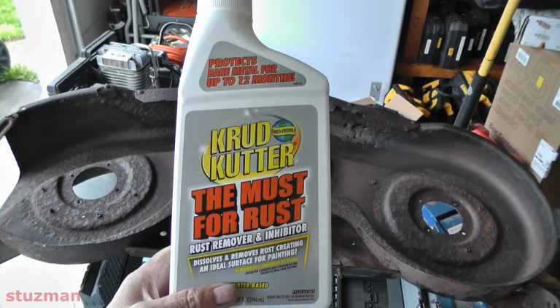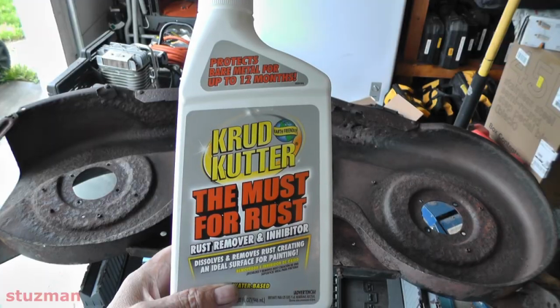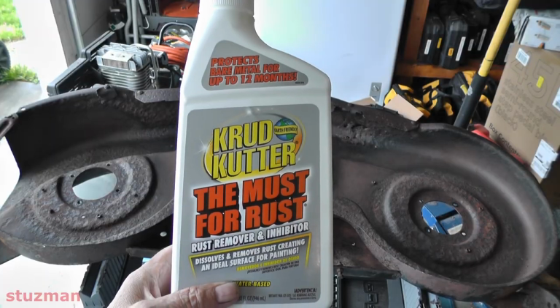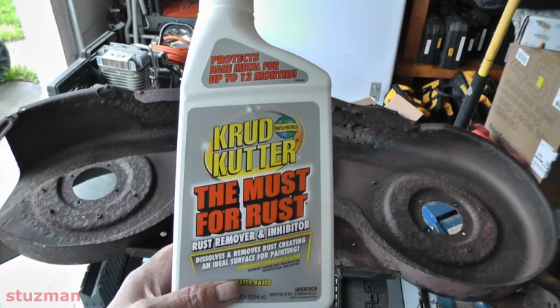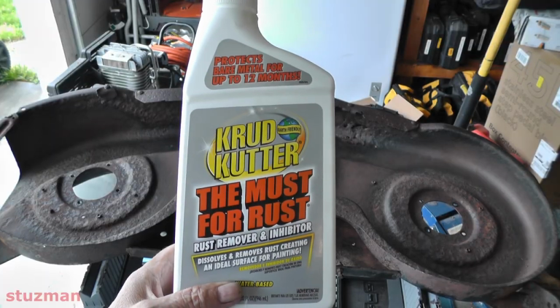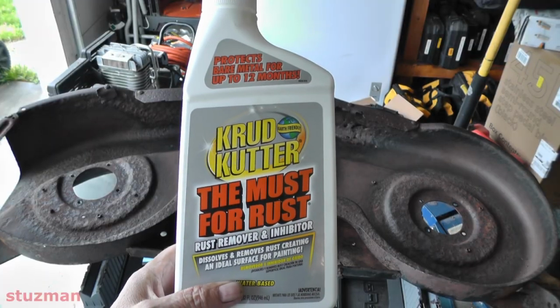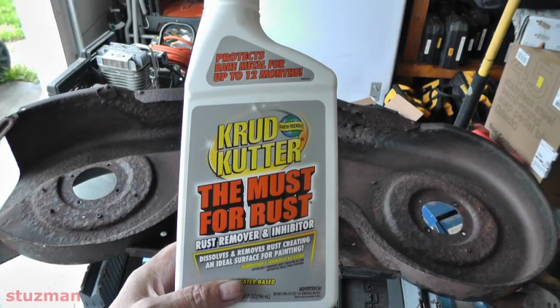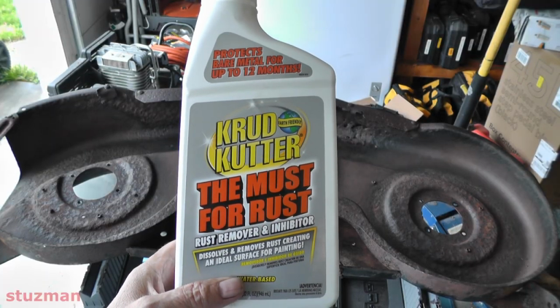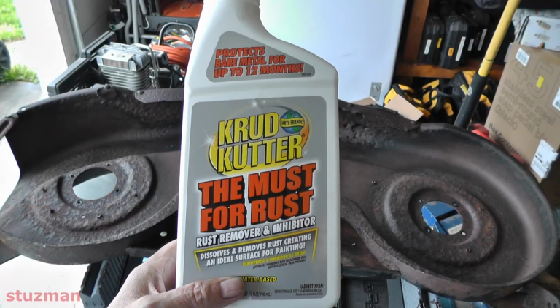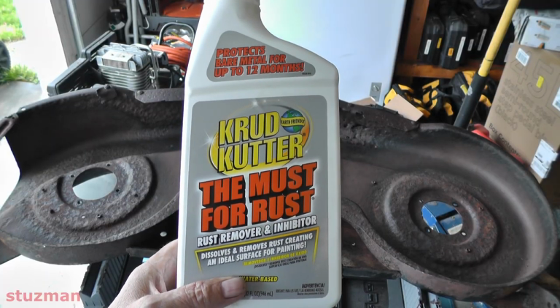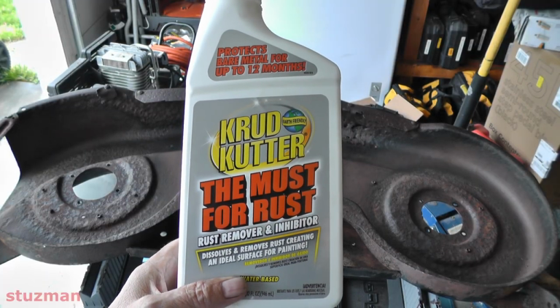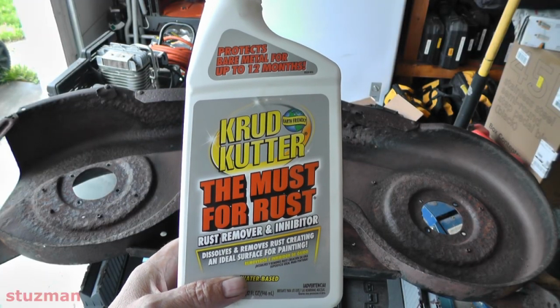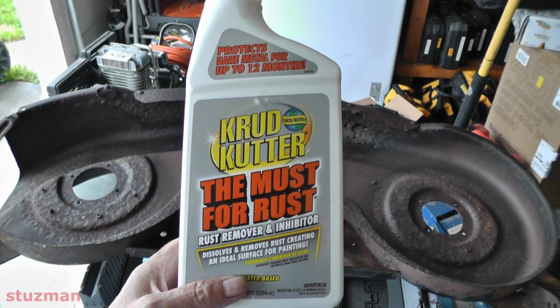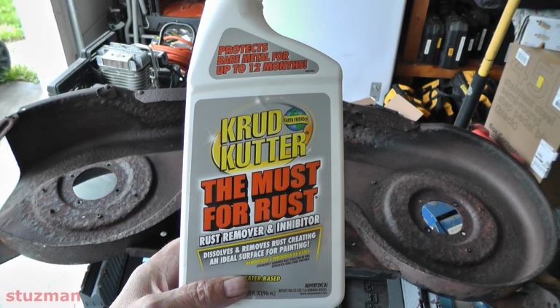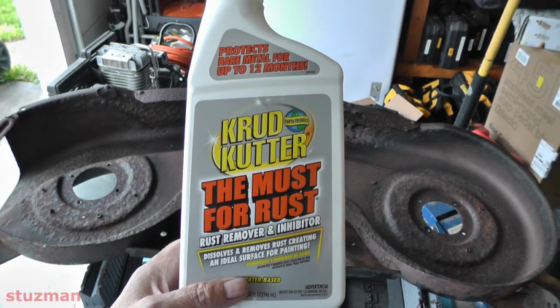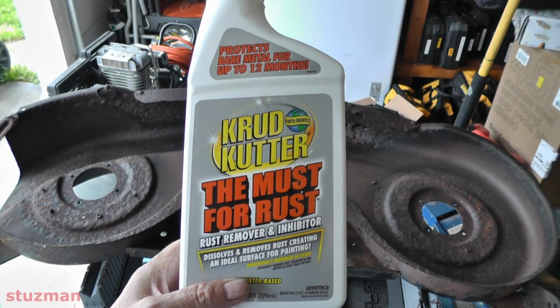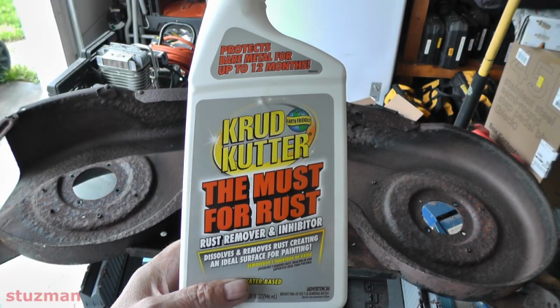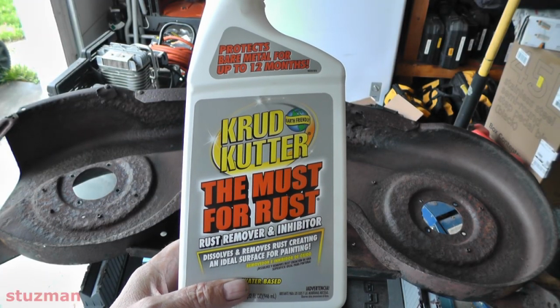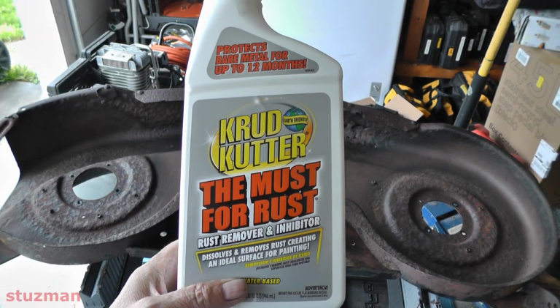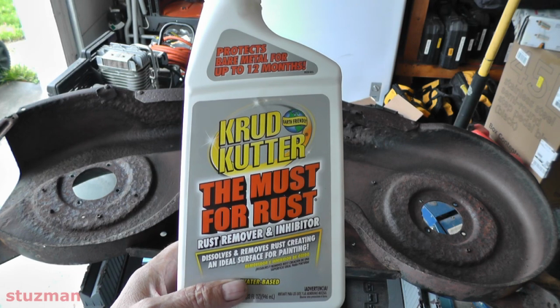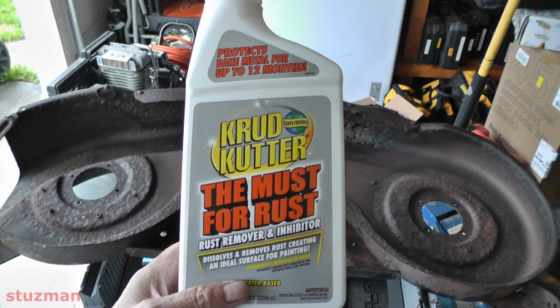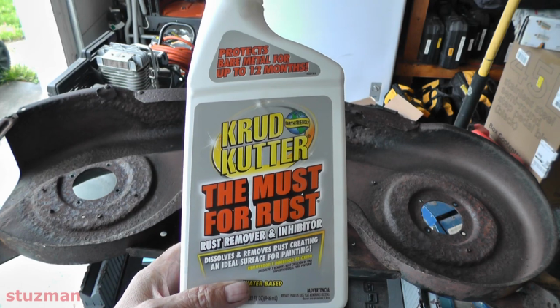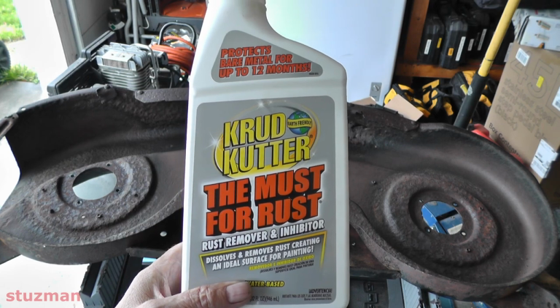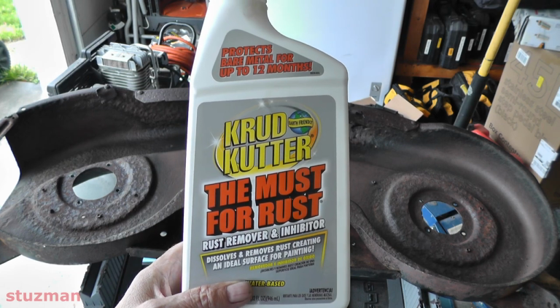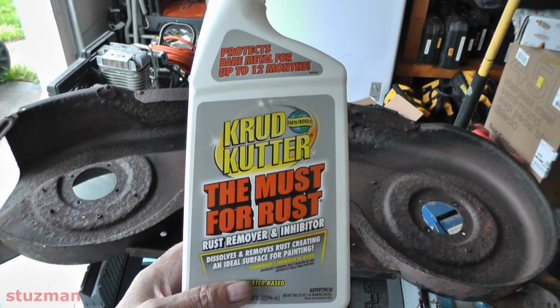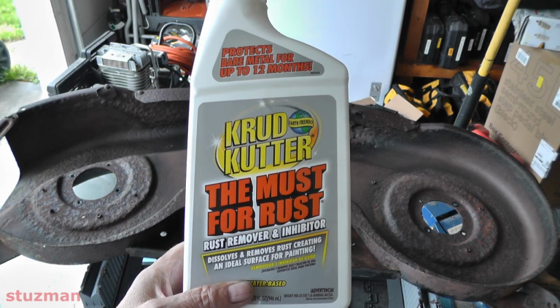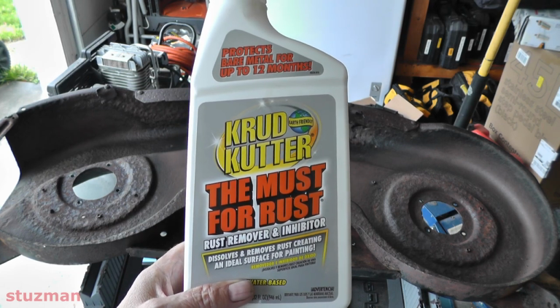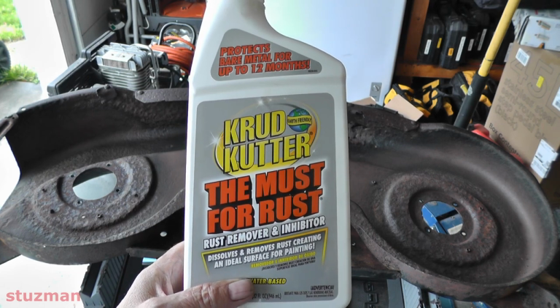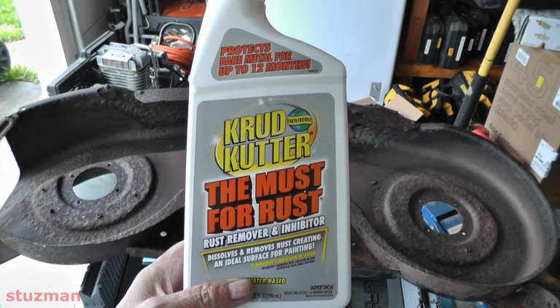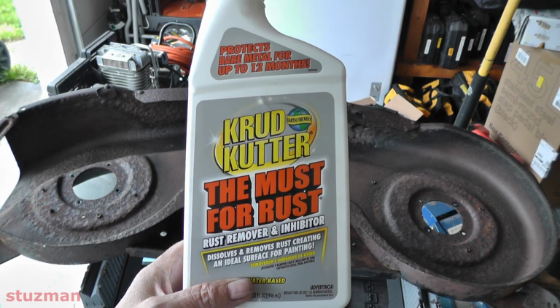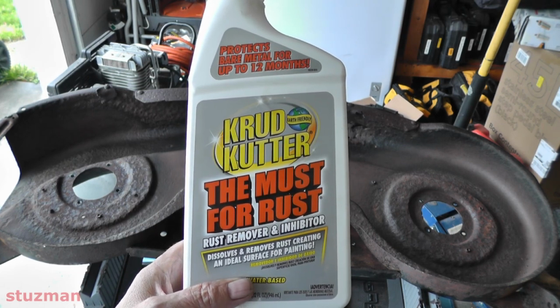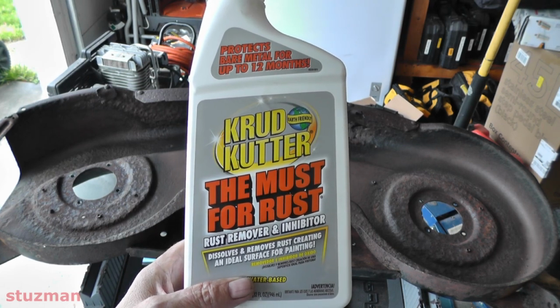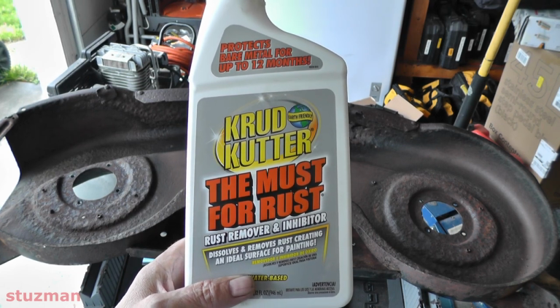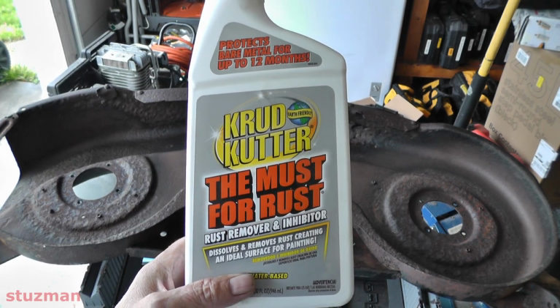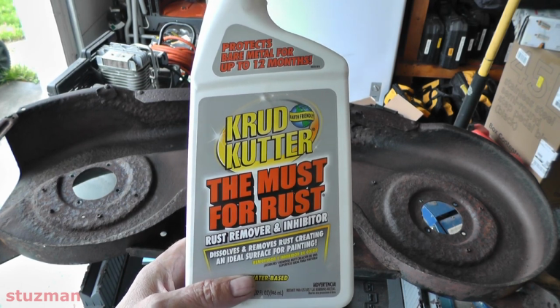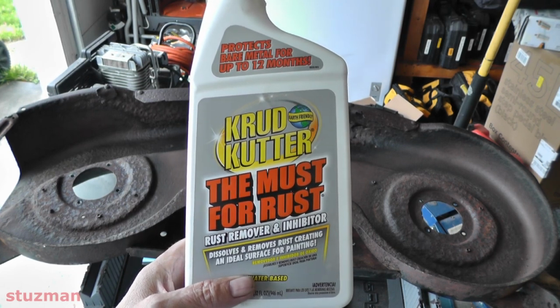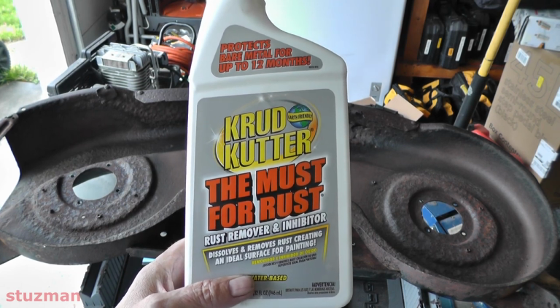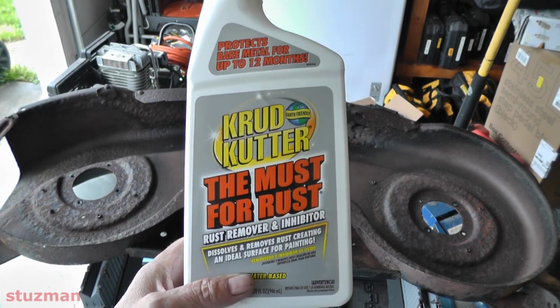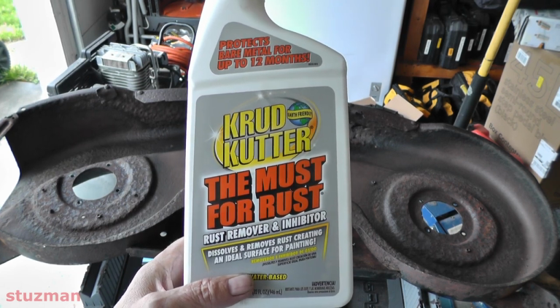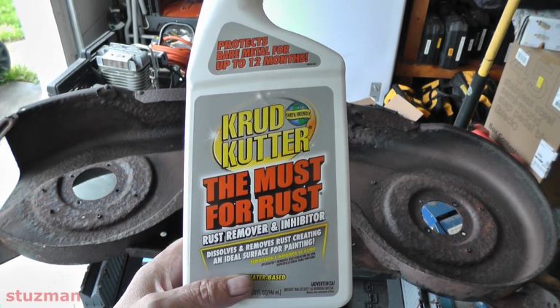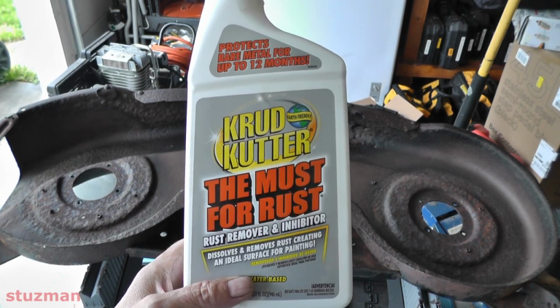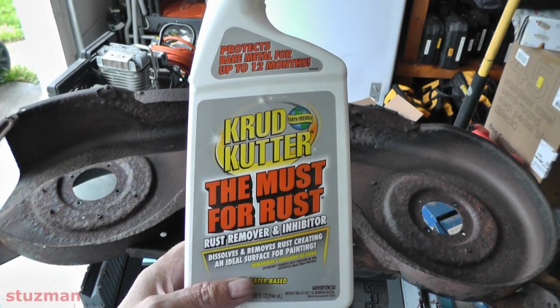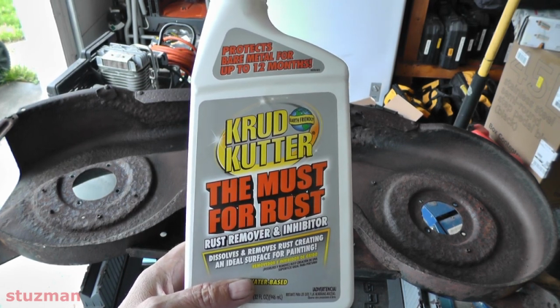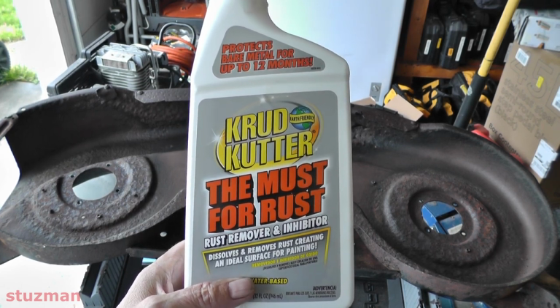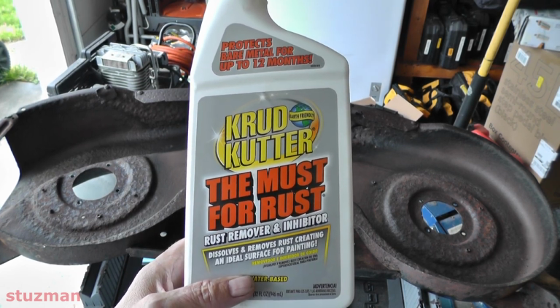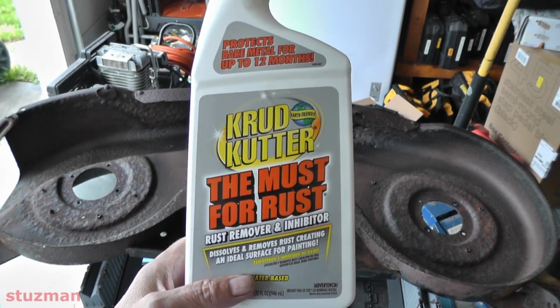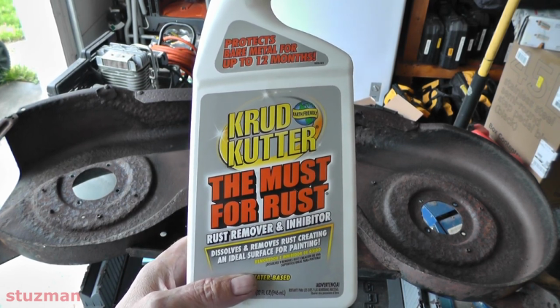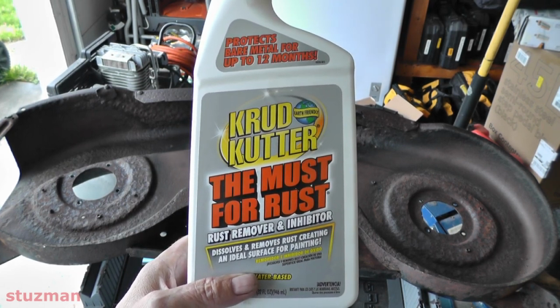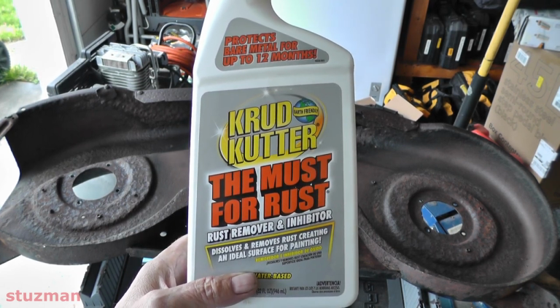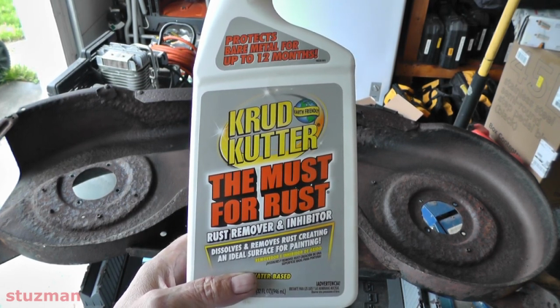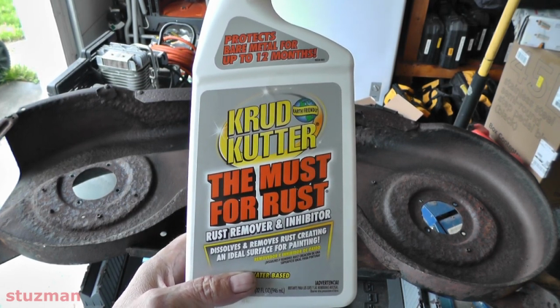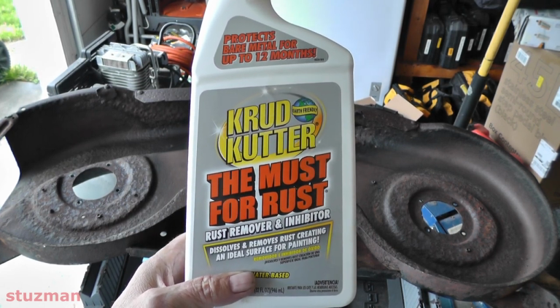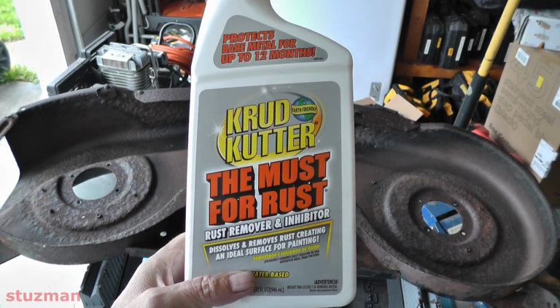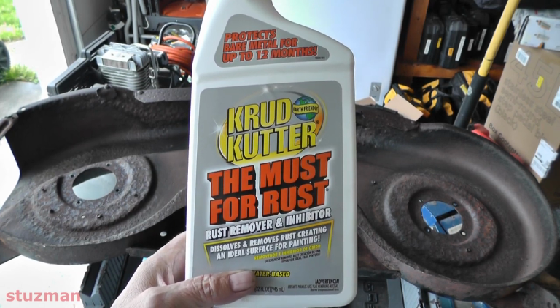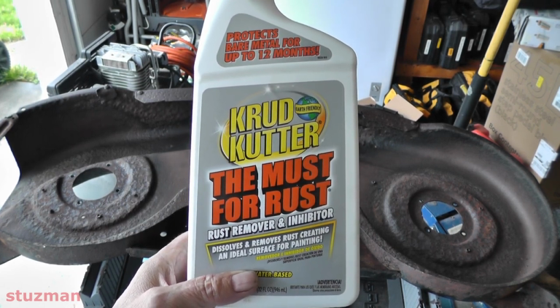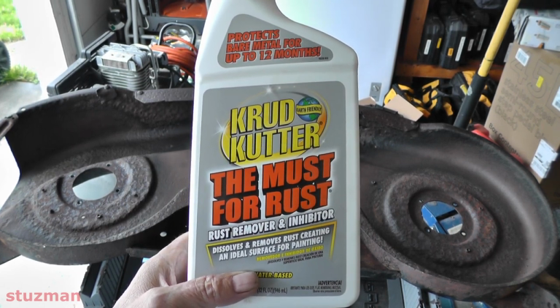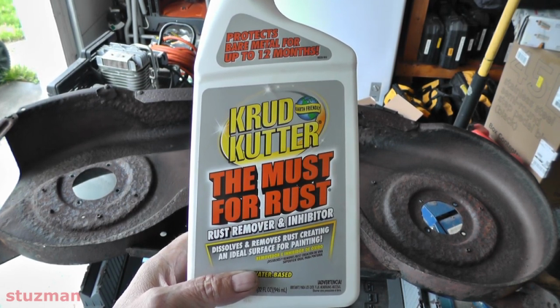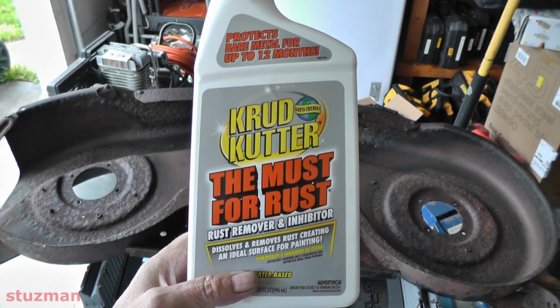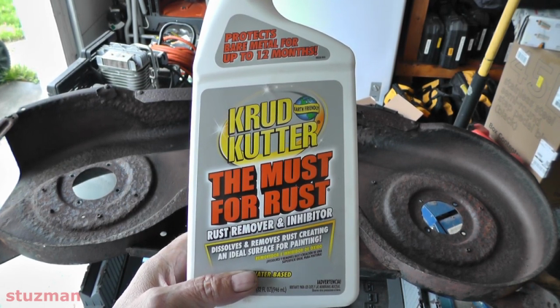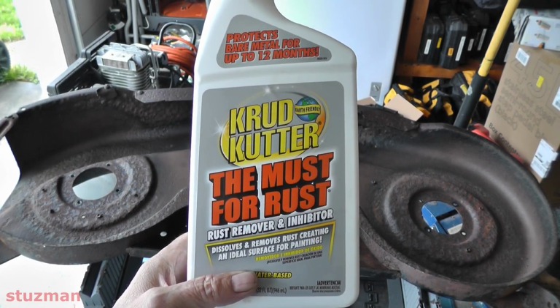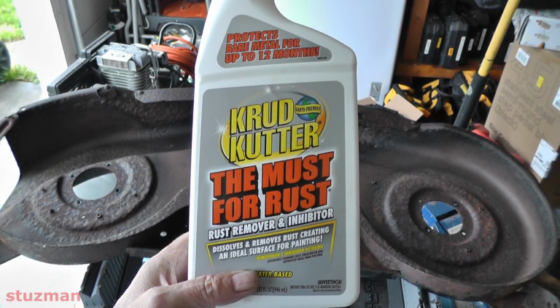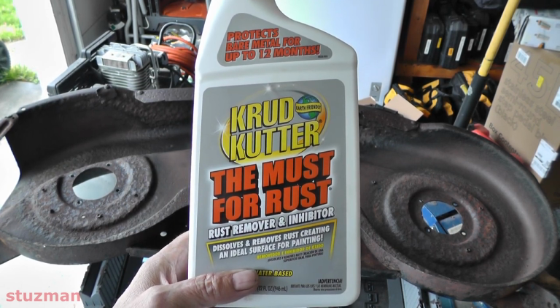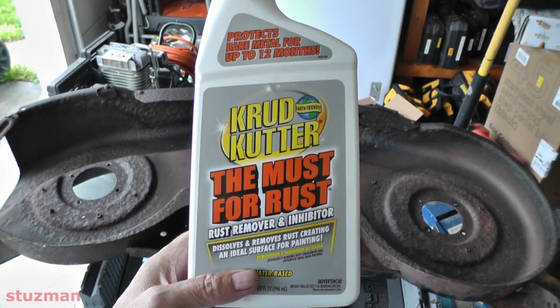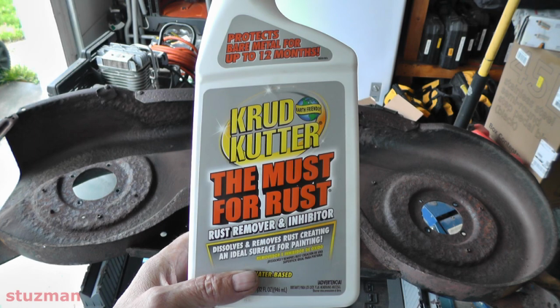We're going to be using this product here on the deck to try to remove the rust. So this is going to be Crud Cutter.